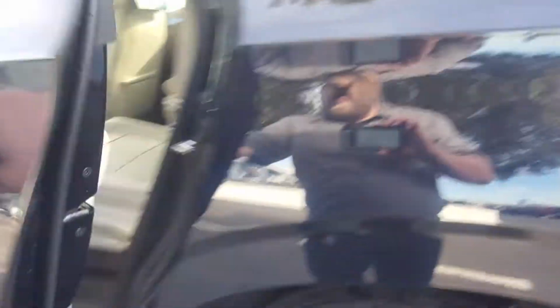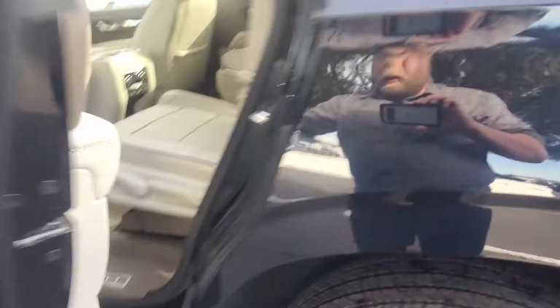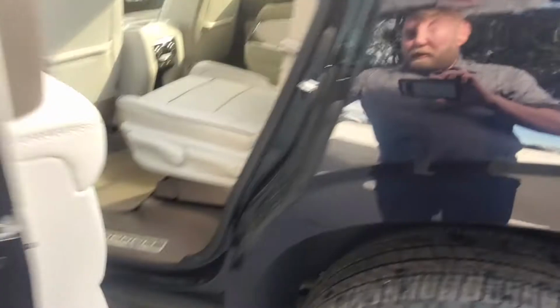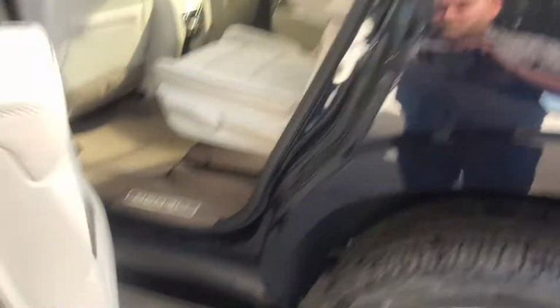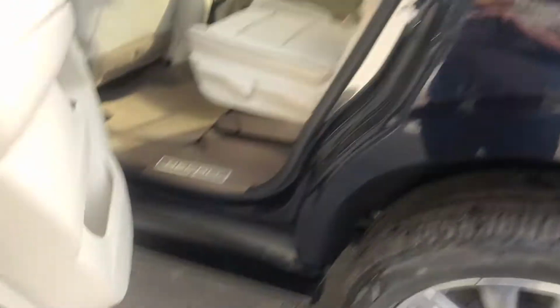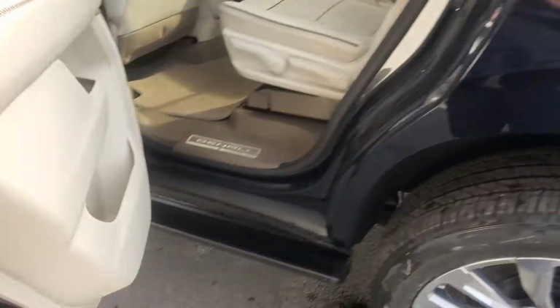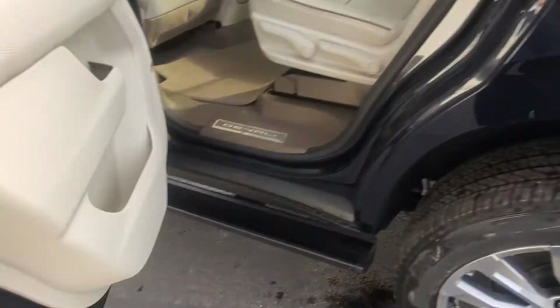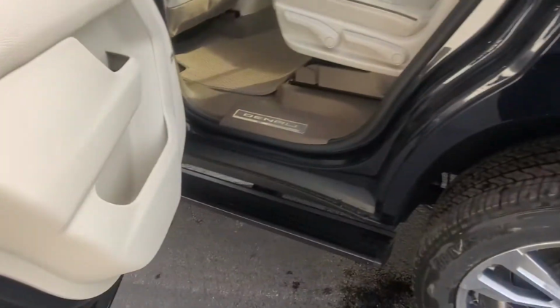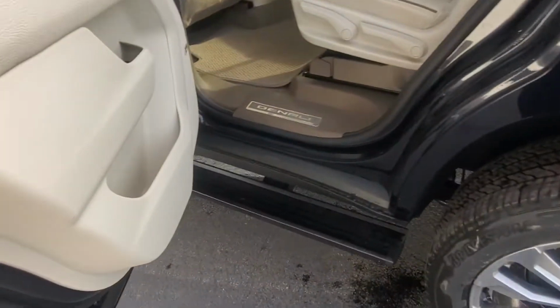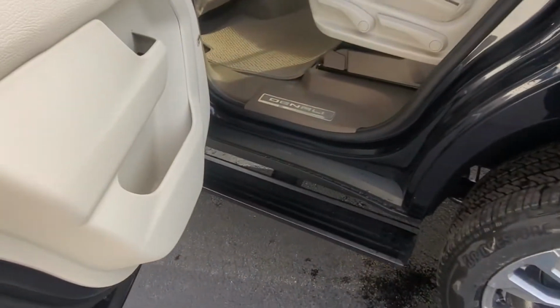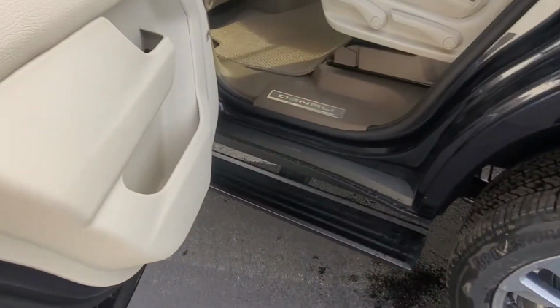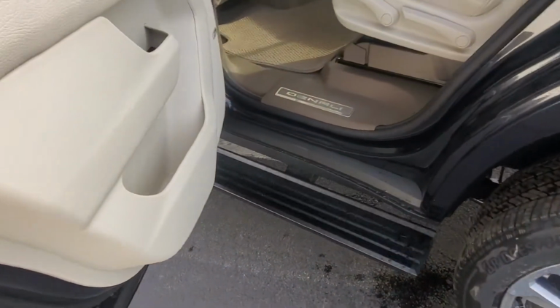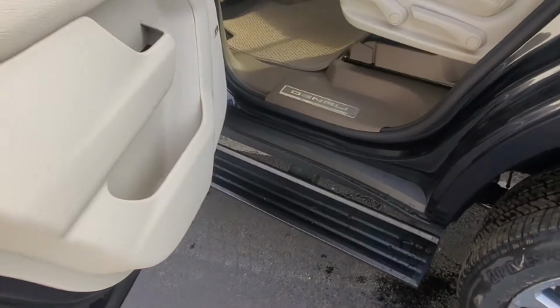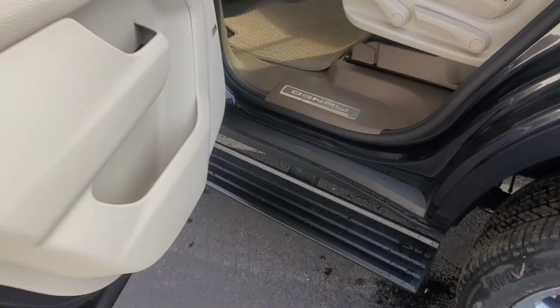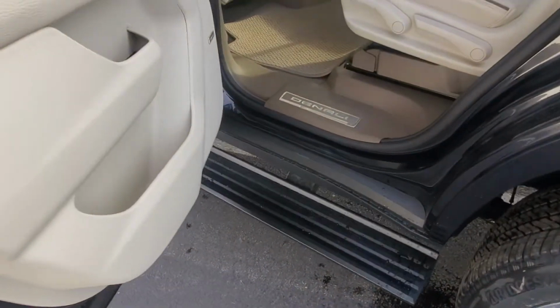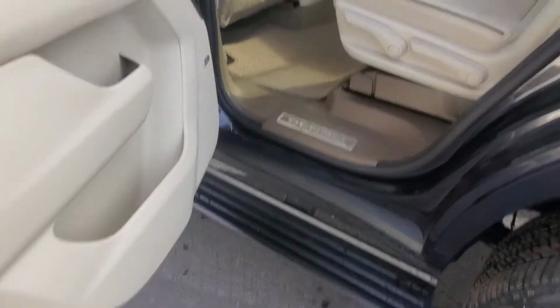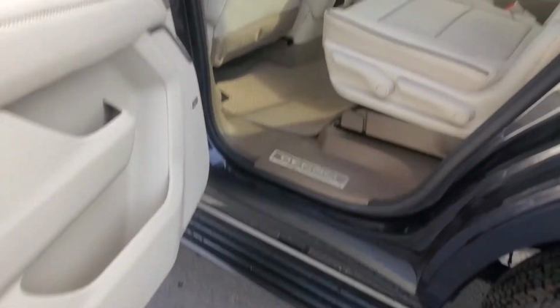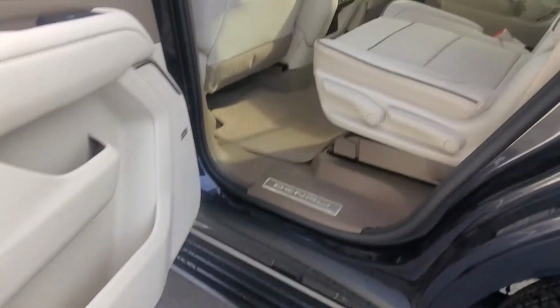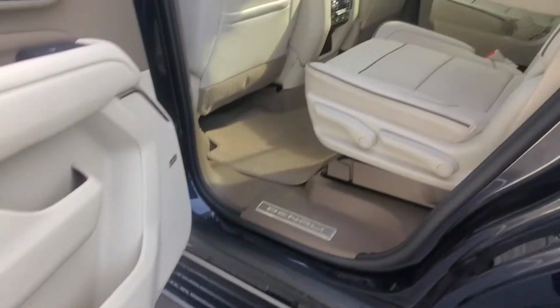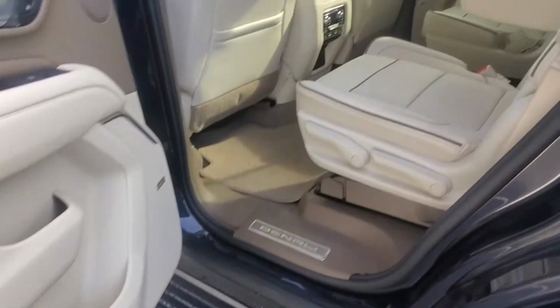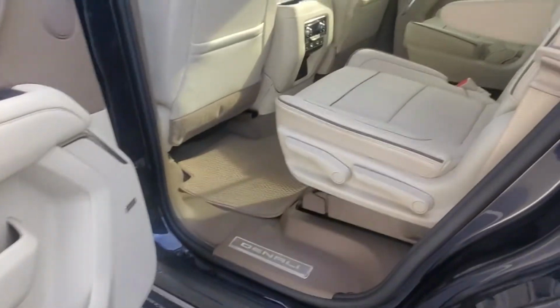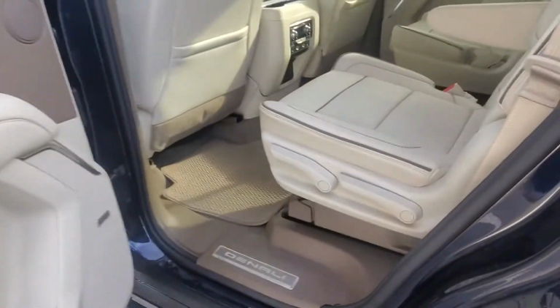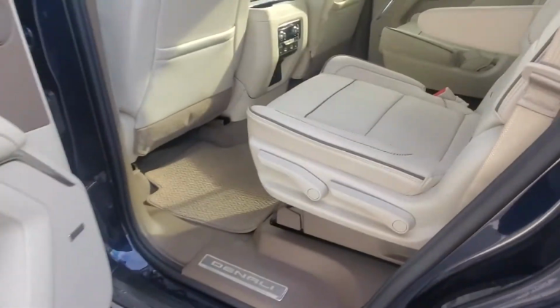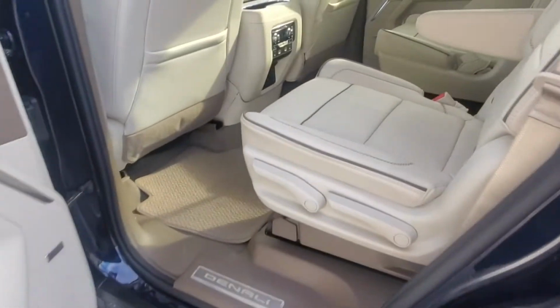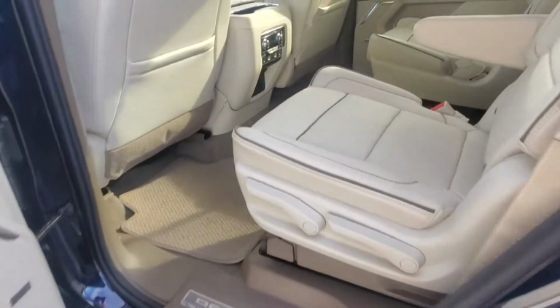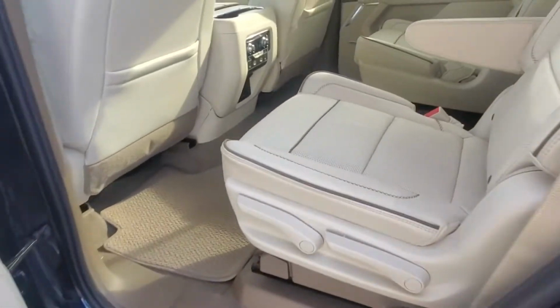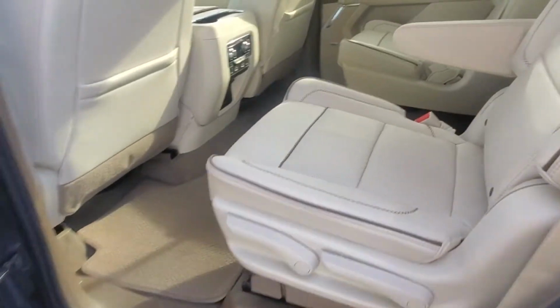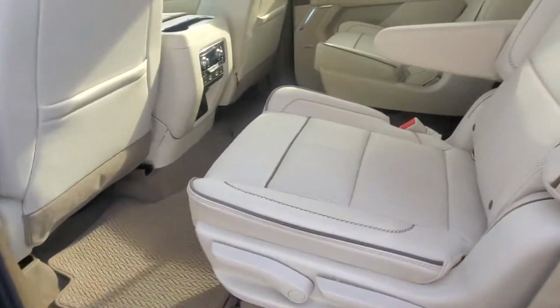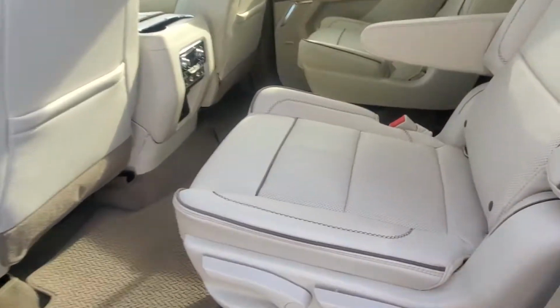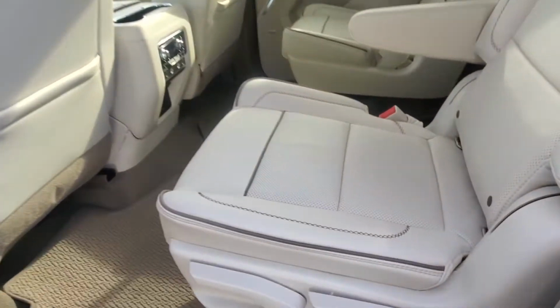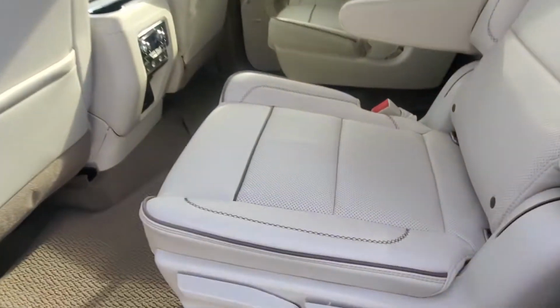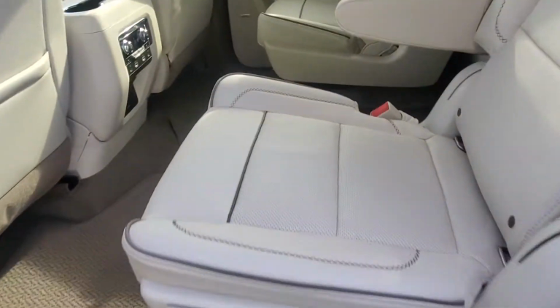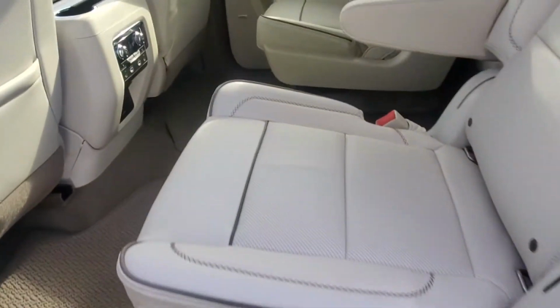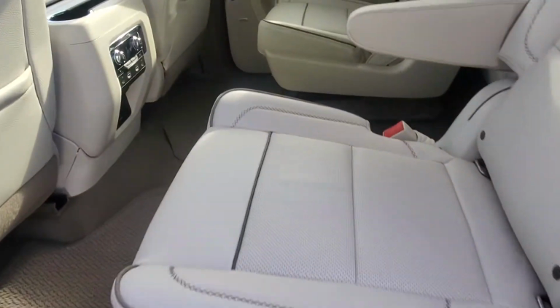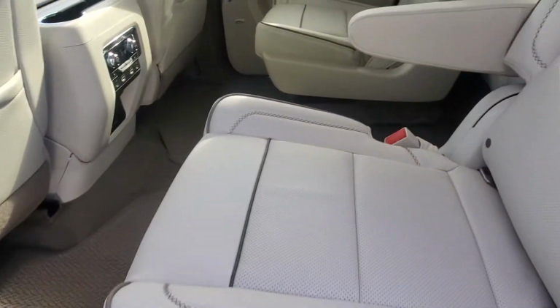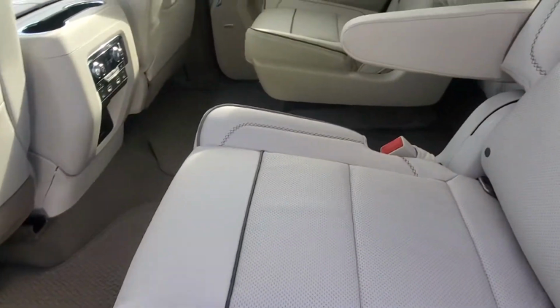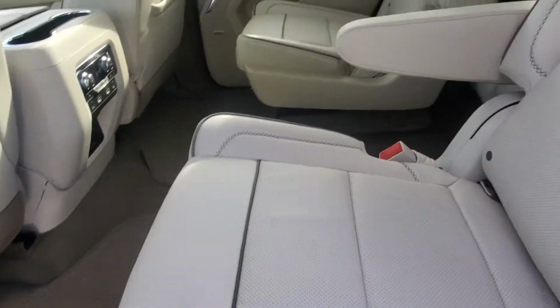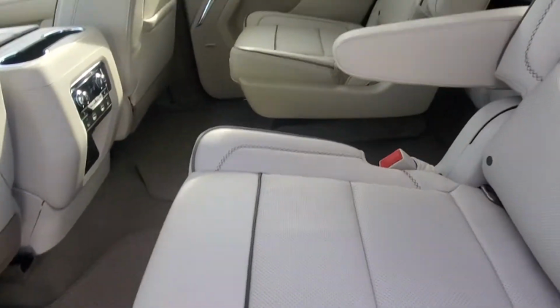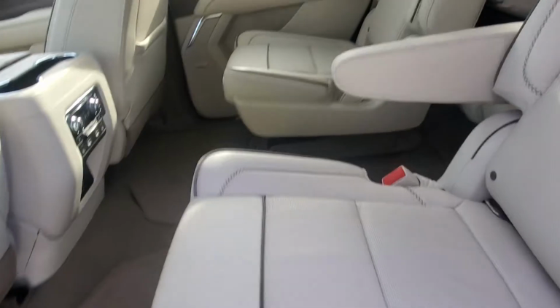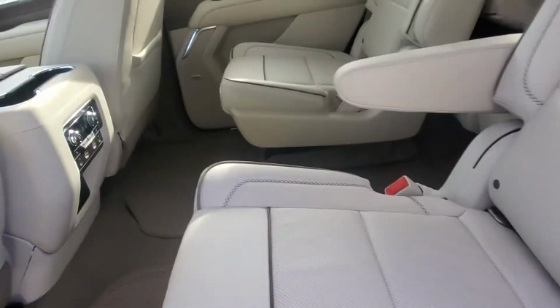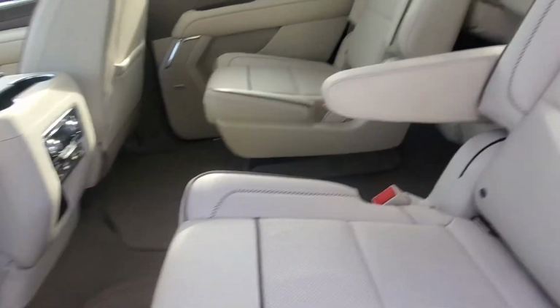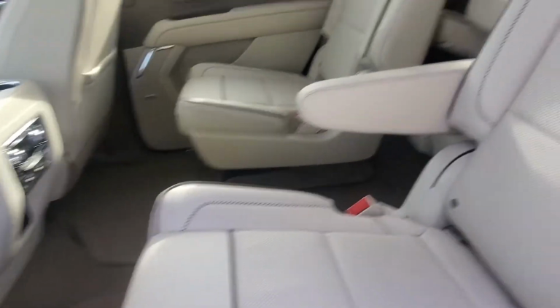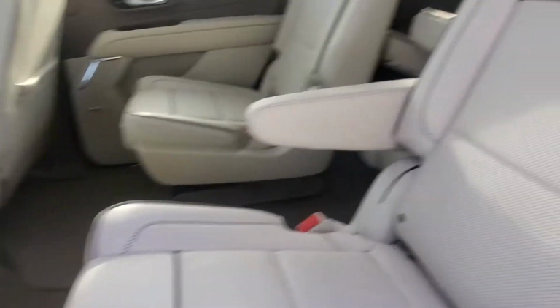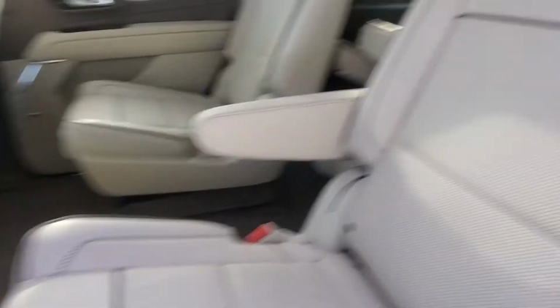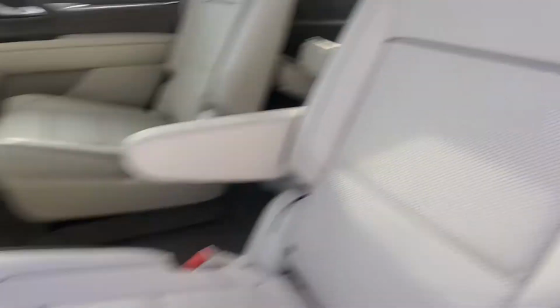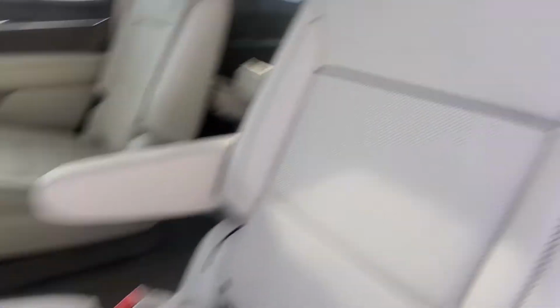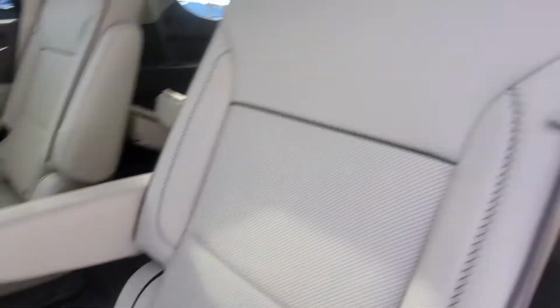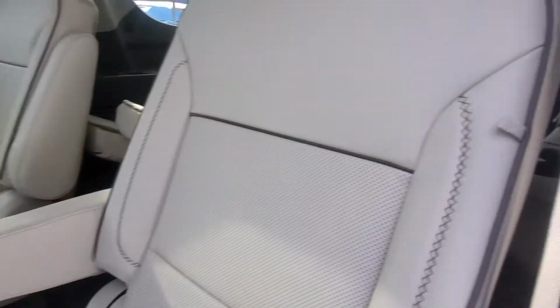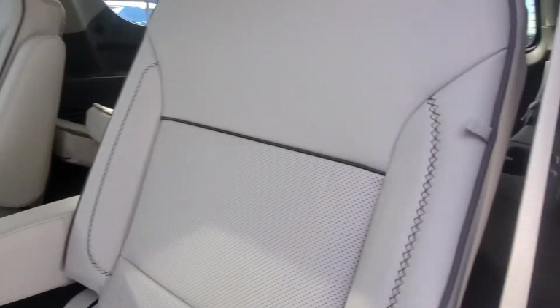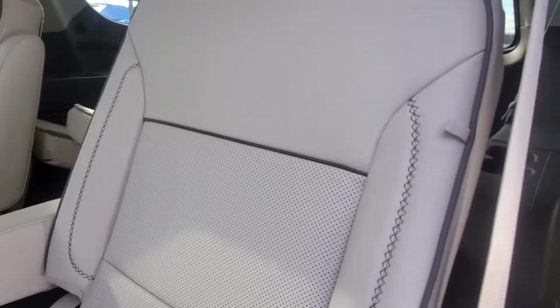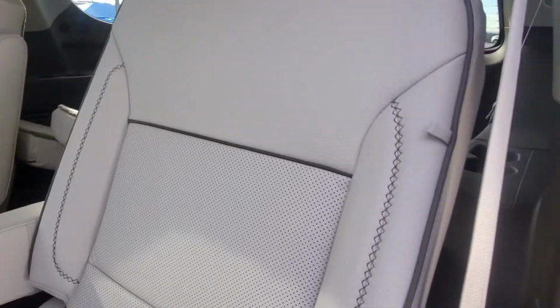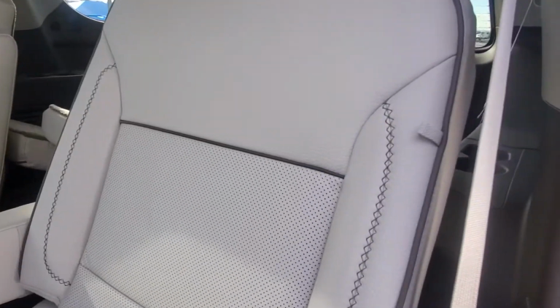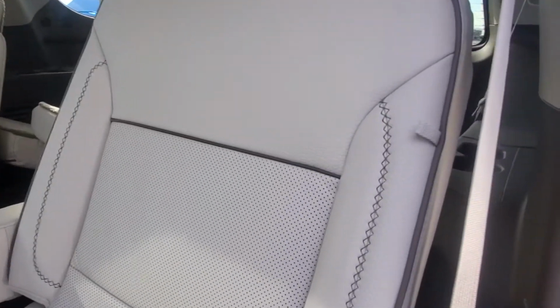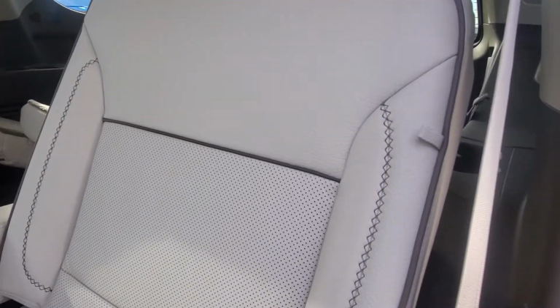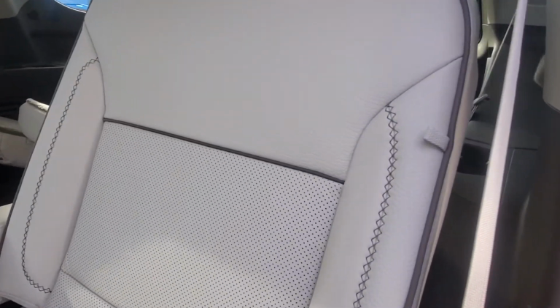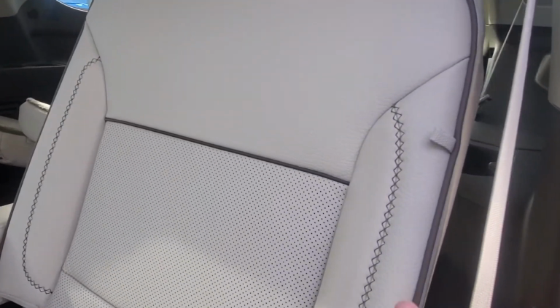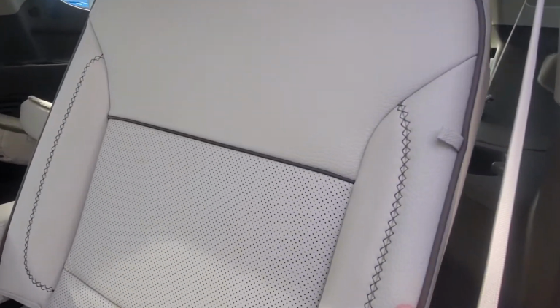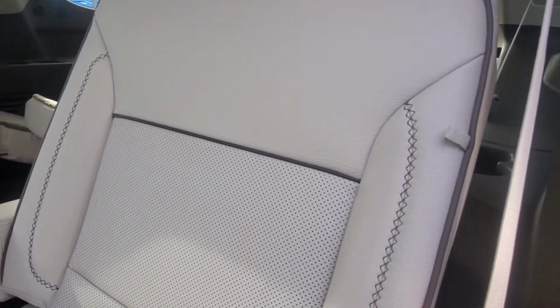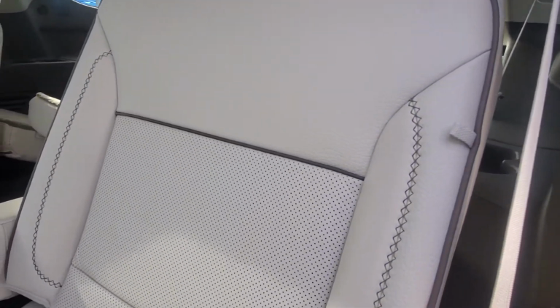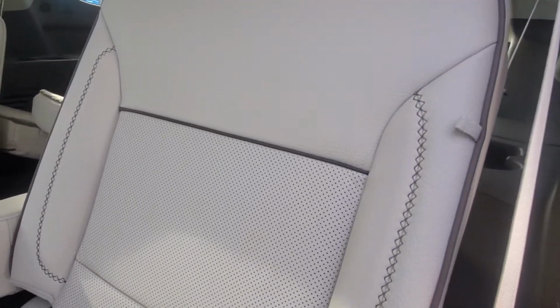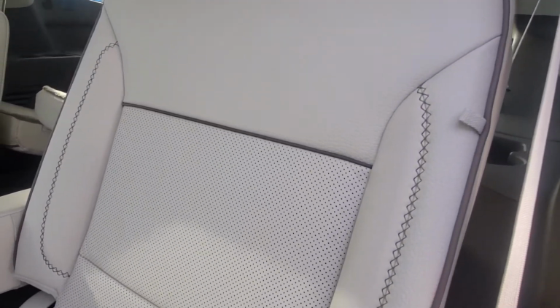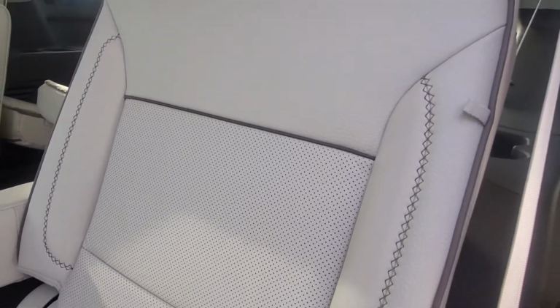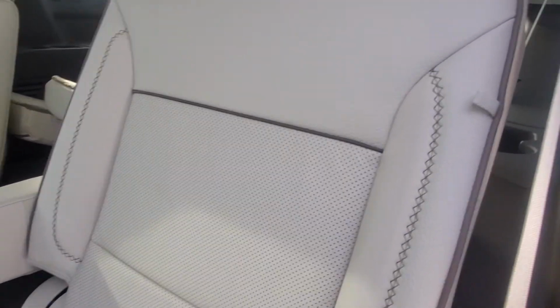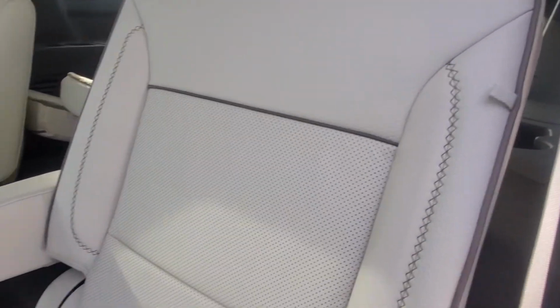Also has power running boards. It's a beautiful interior — double stitched. I love the little piping.